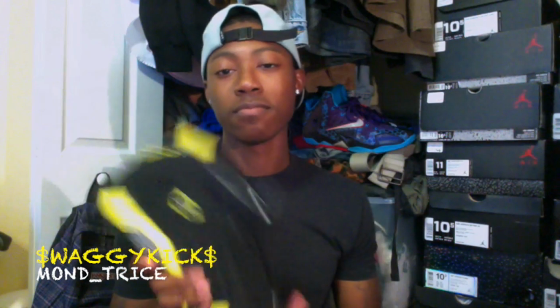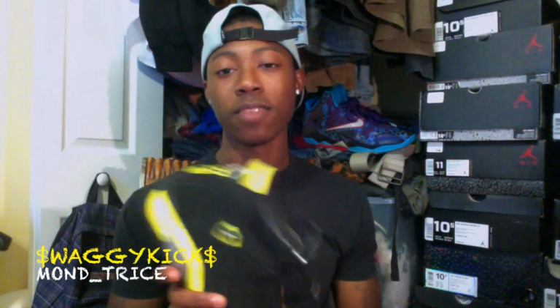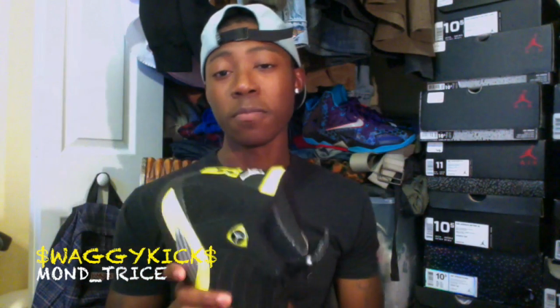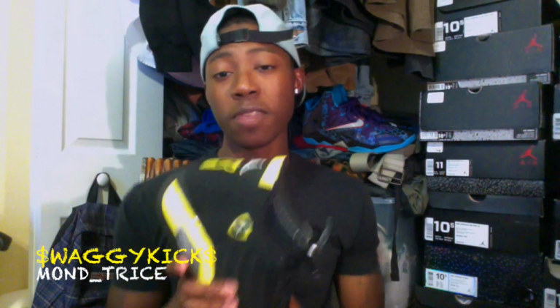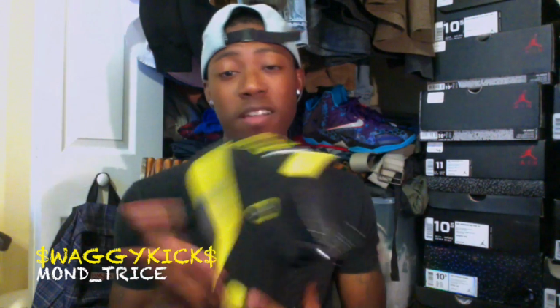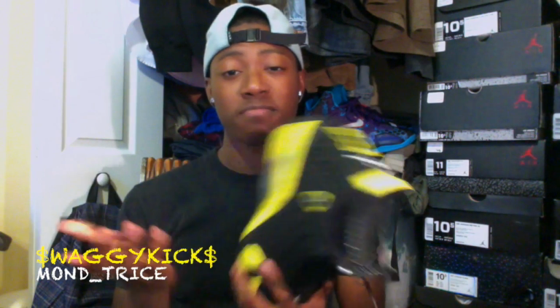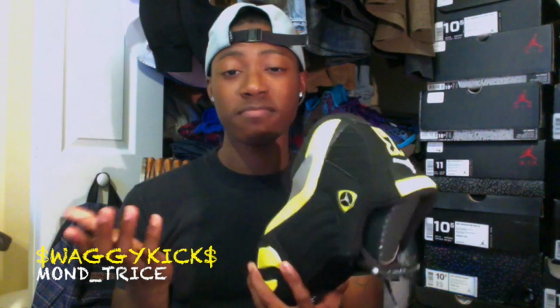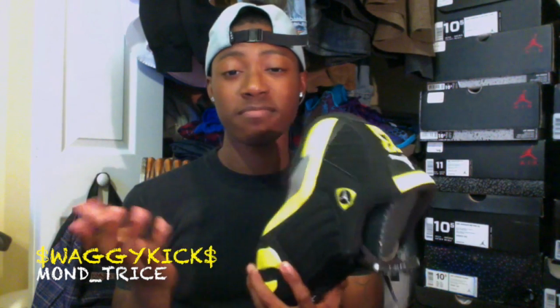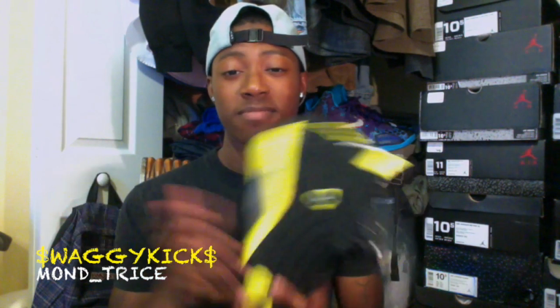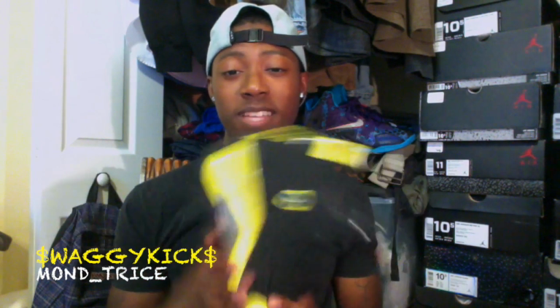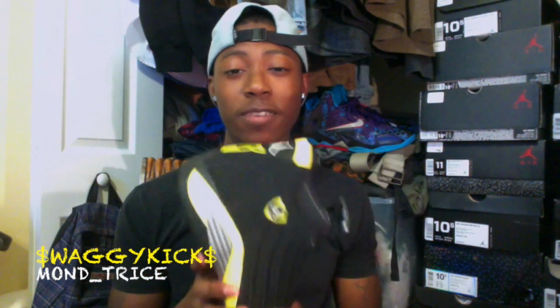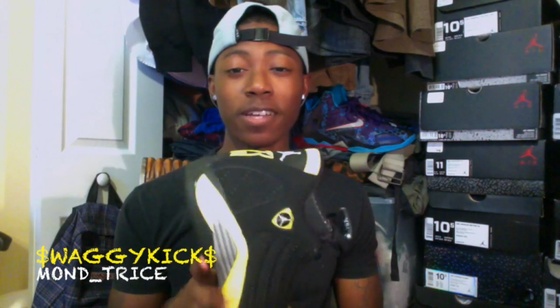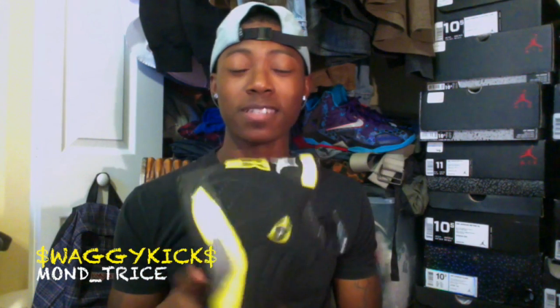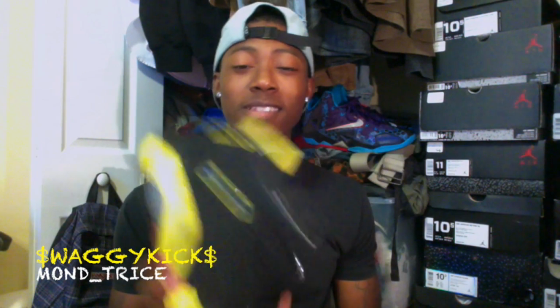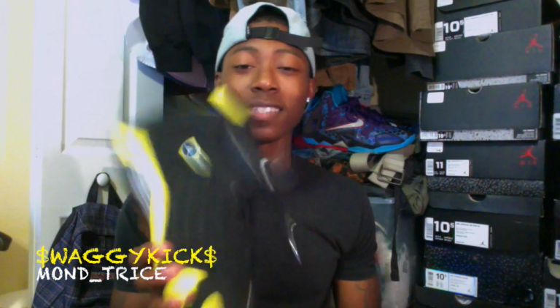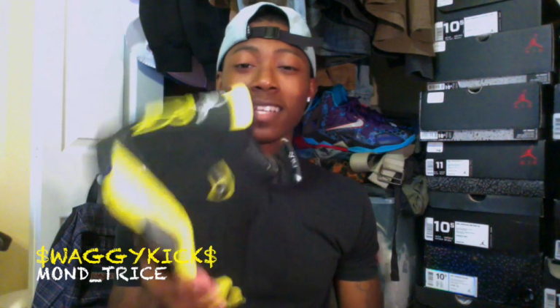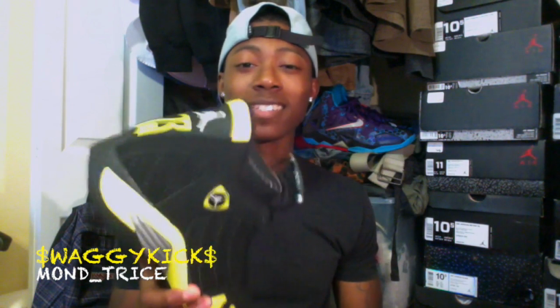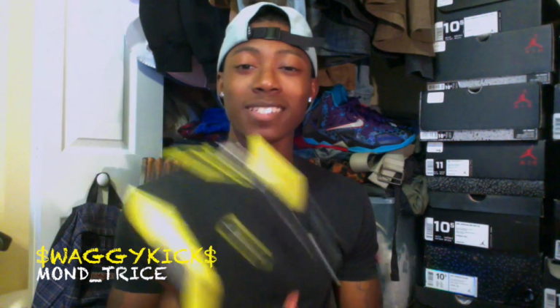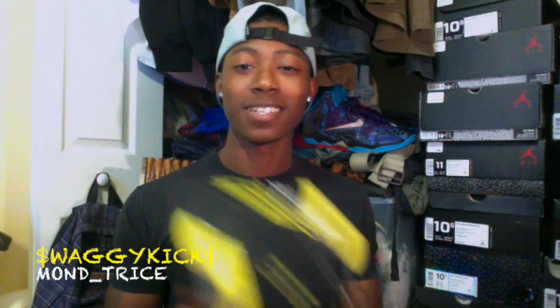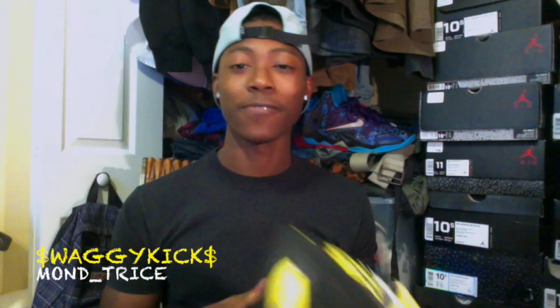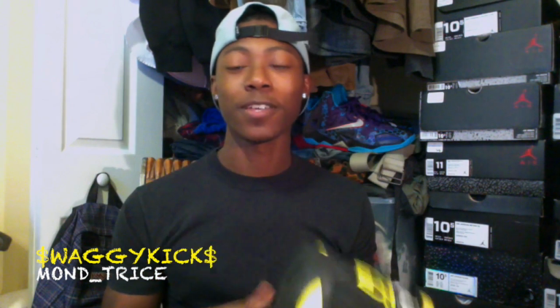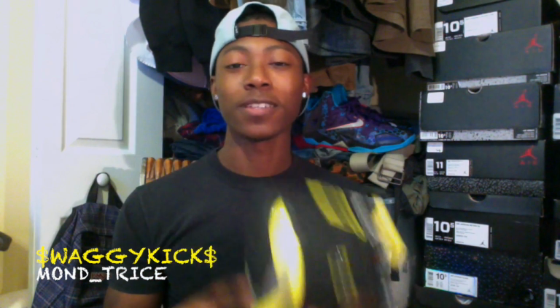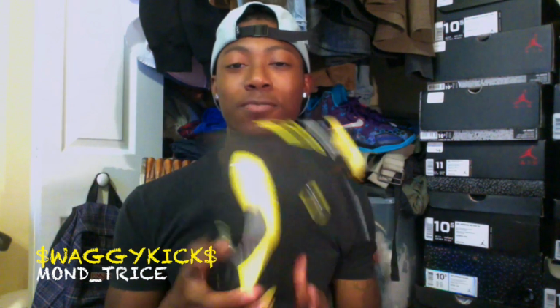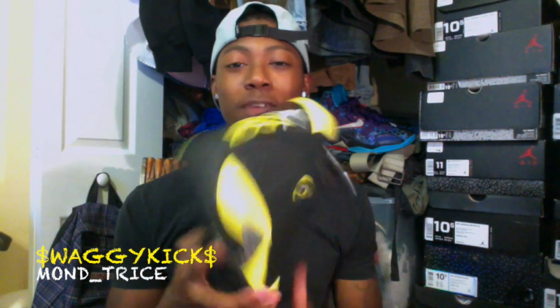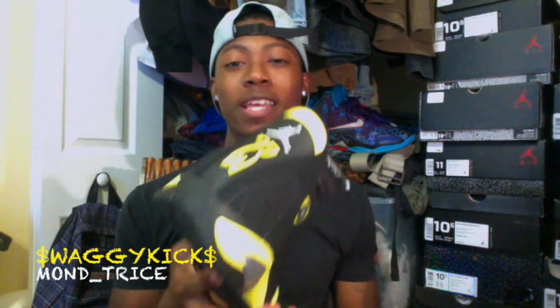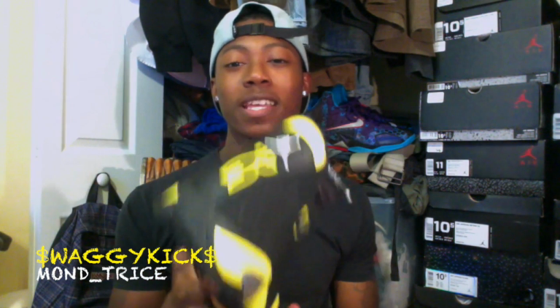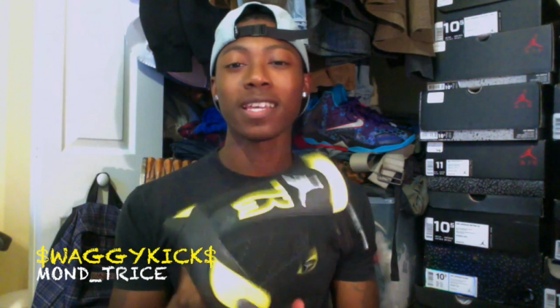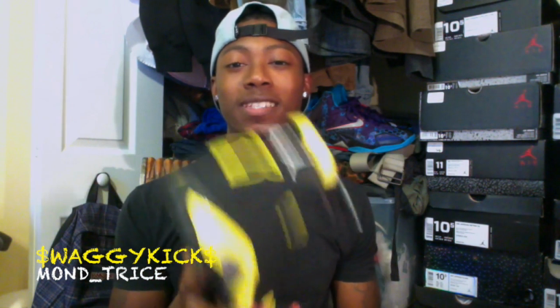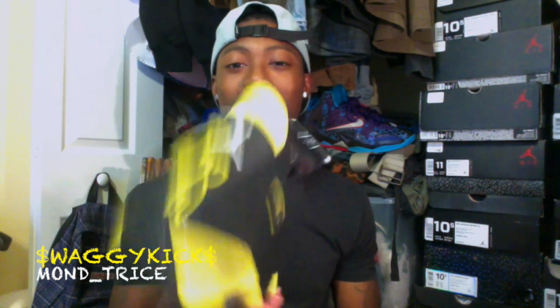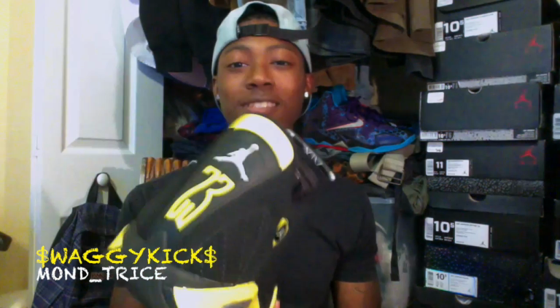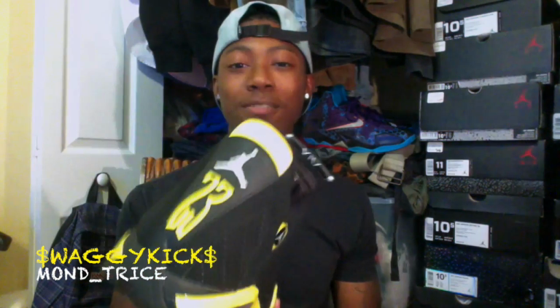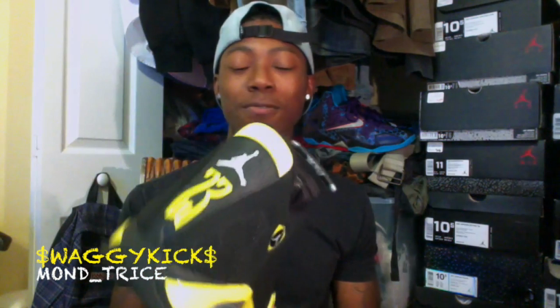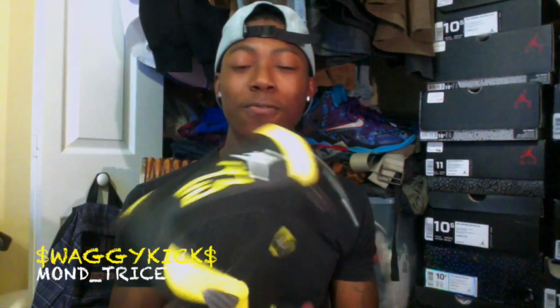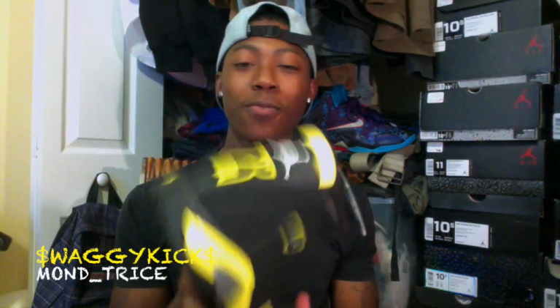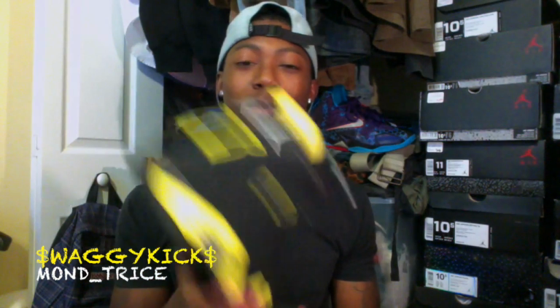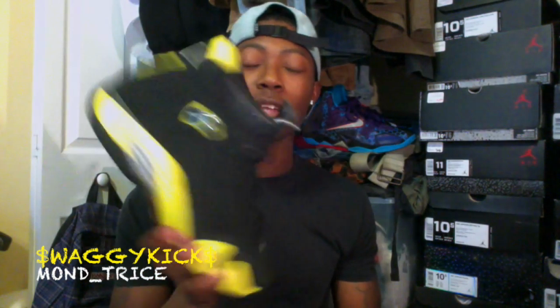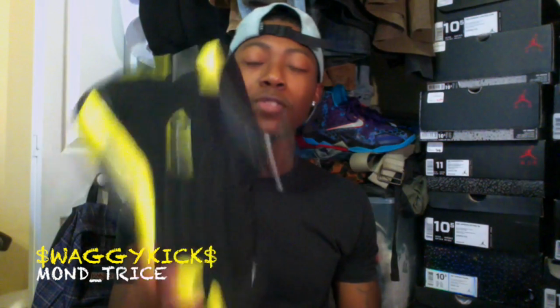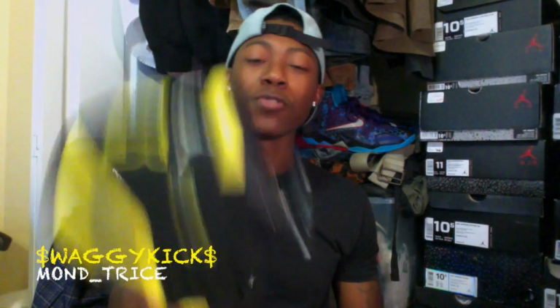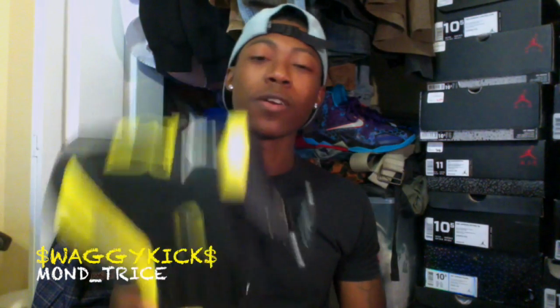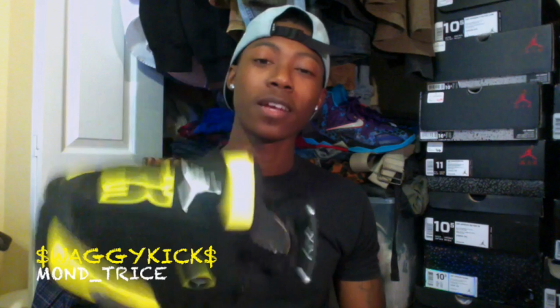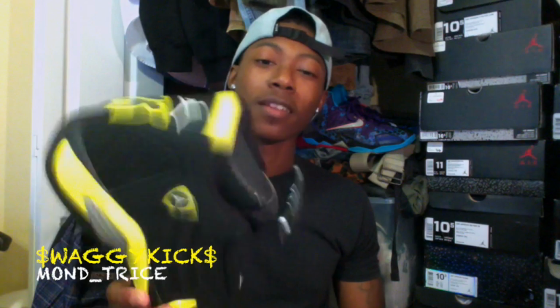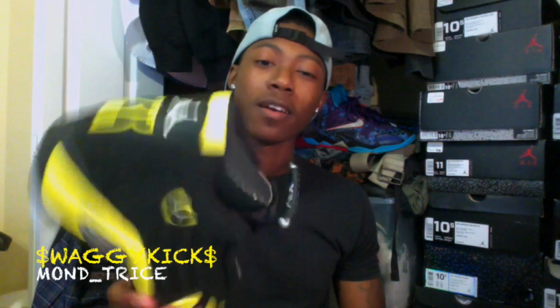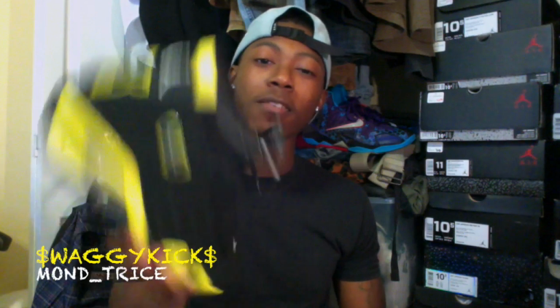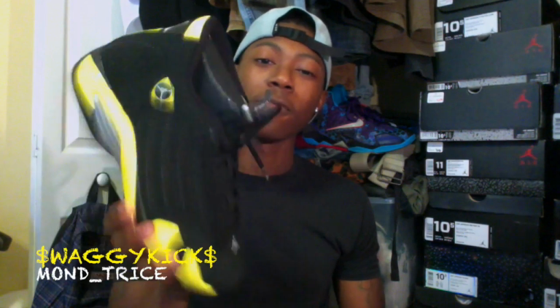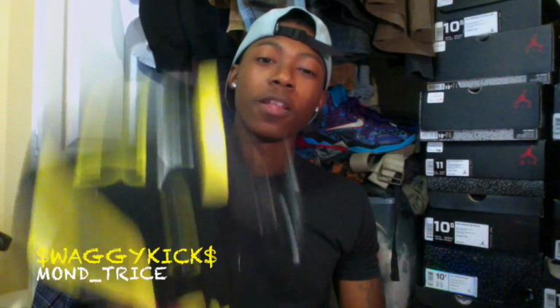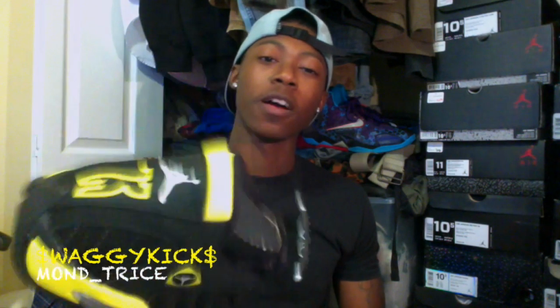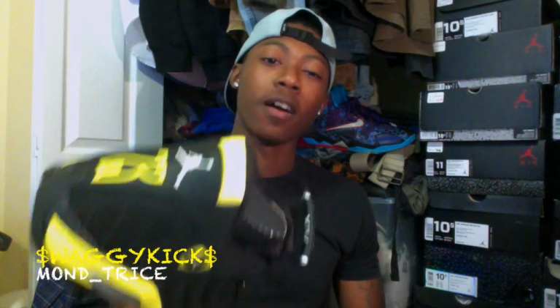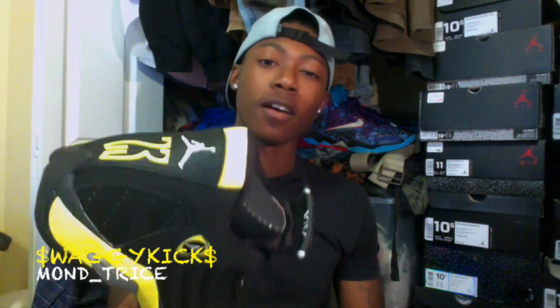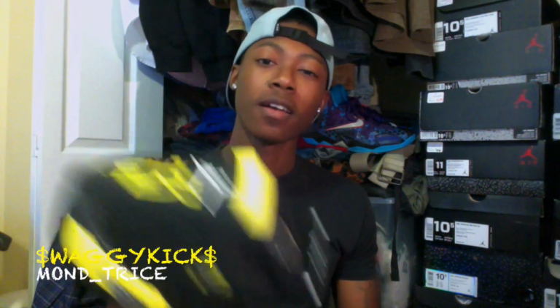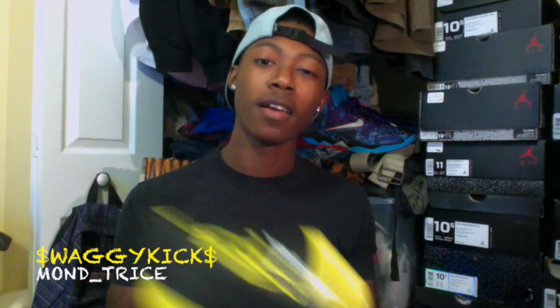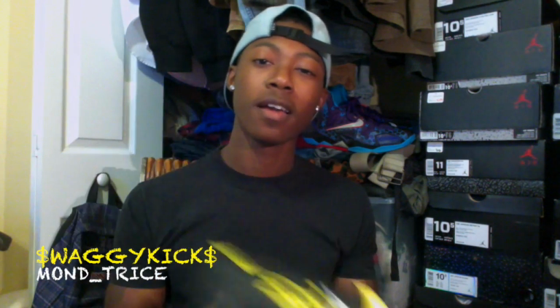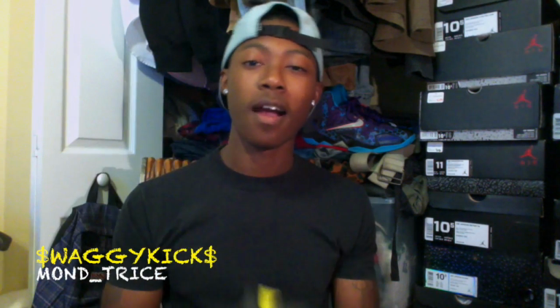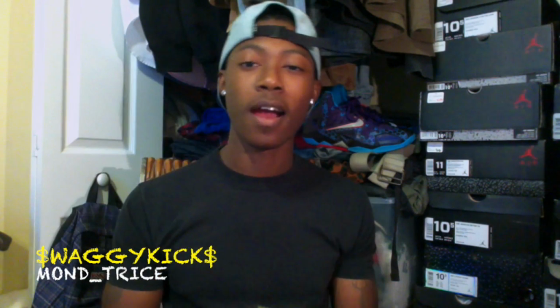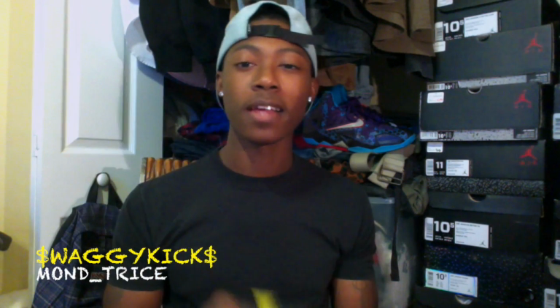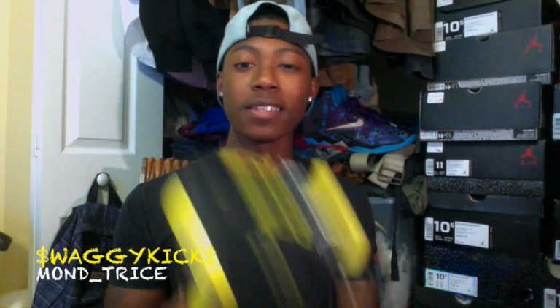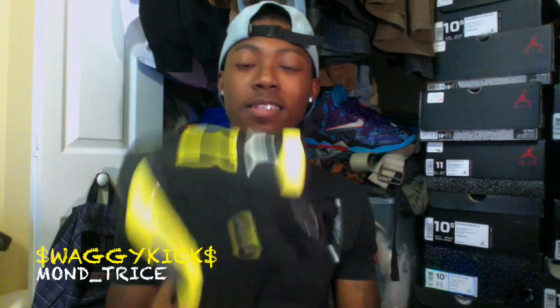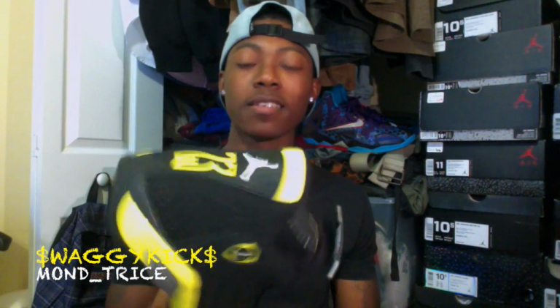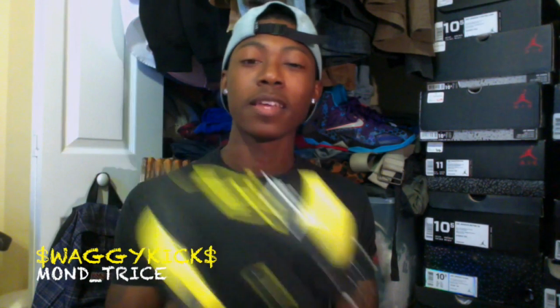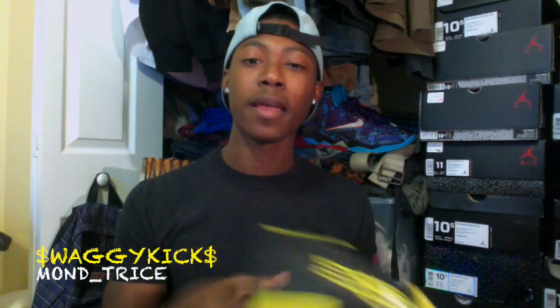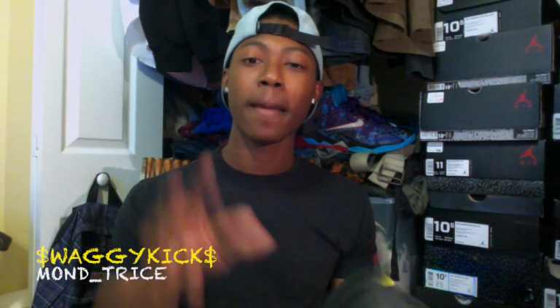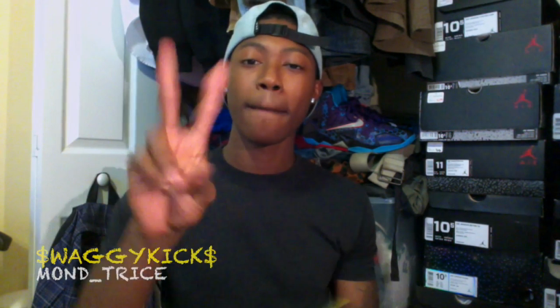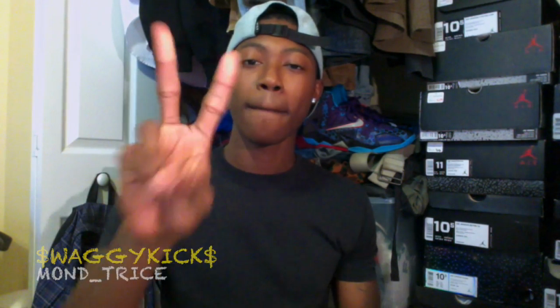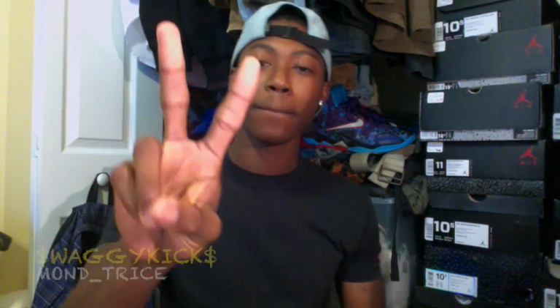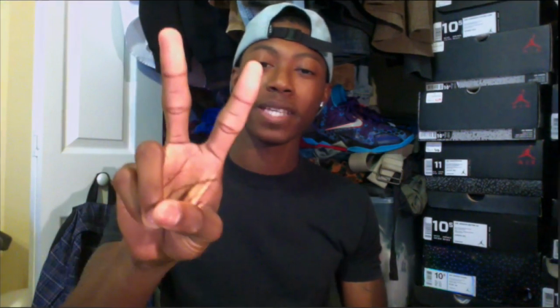Help me out. Anyways, let's get into this on-feet look. Swaggy Kicks. Stay tuned for my North Carolina vlog. Alright, till then — peace.